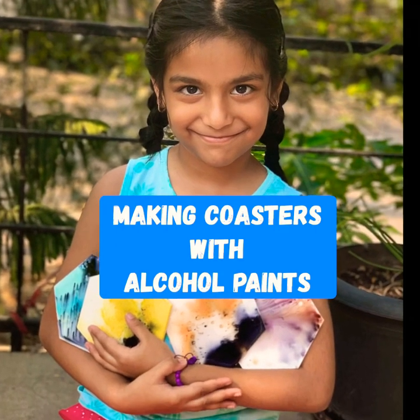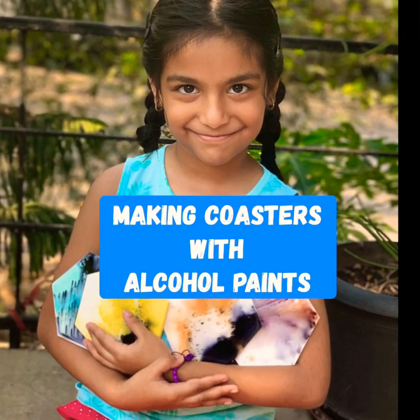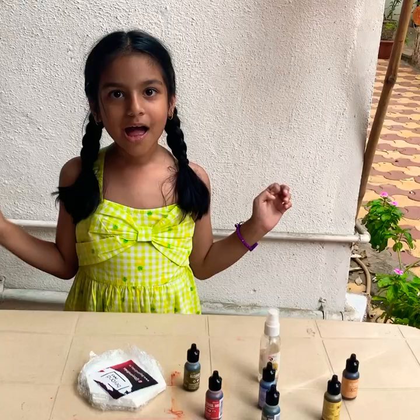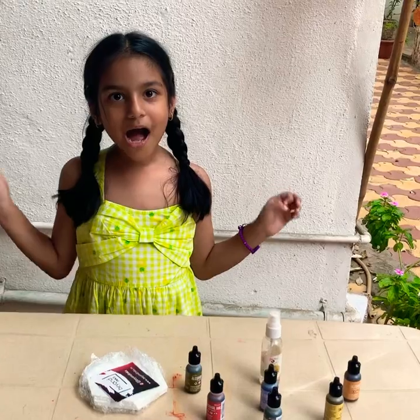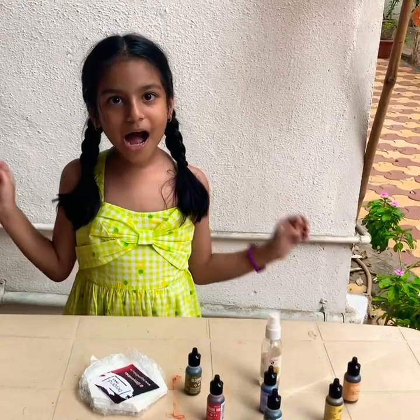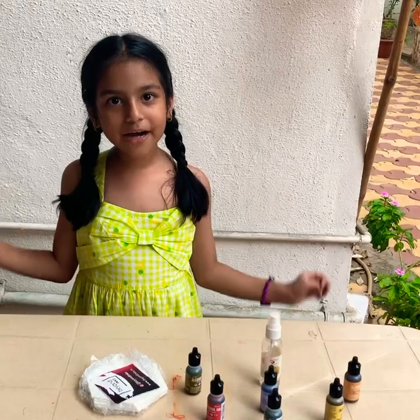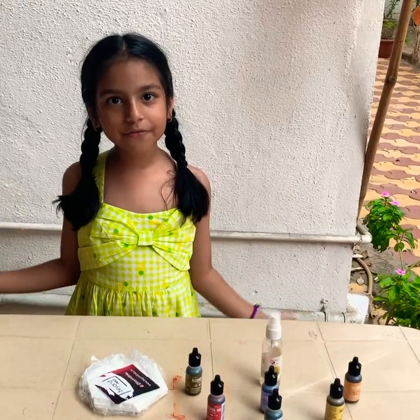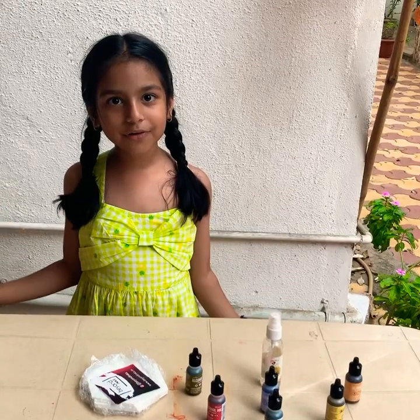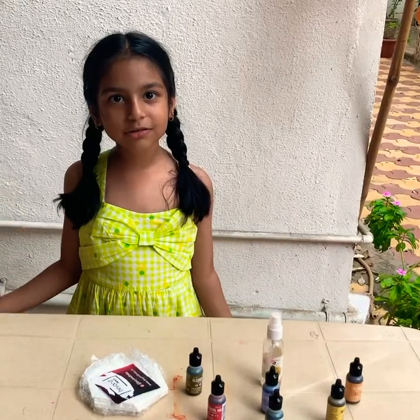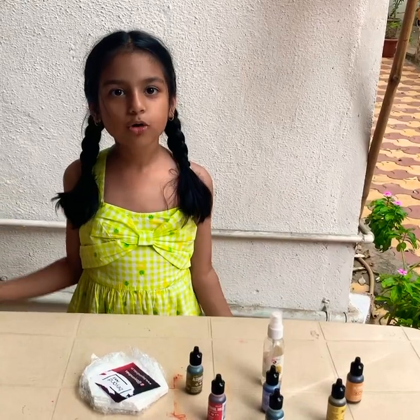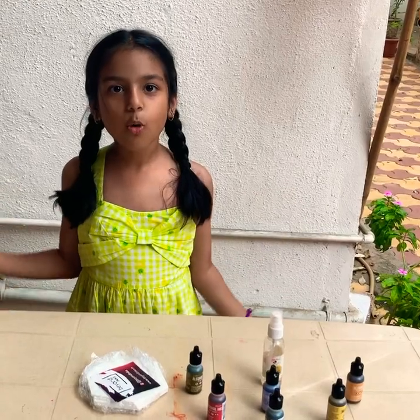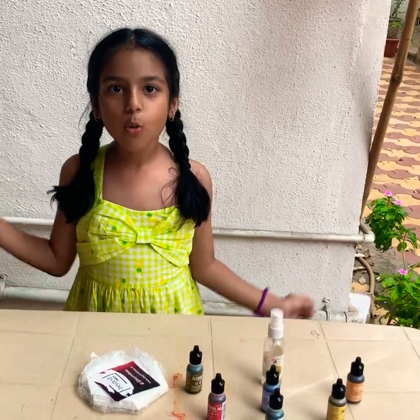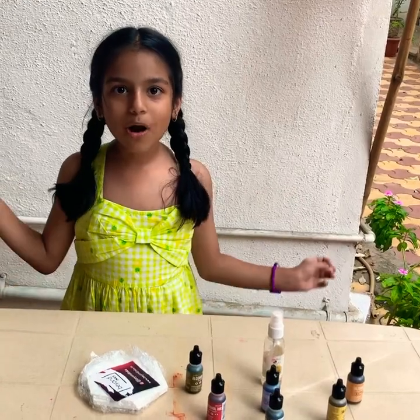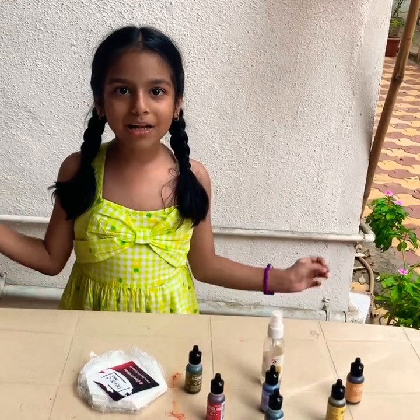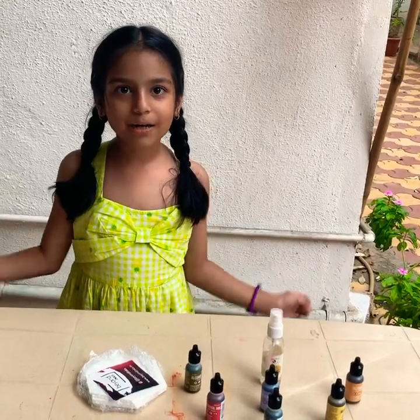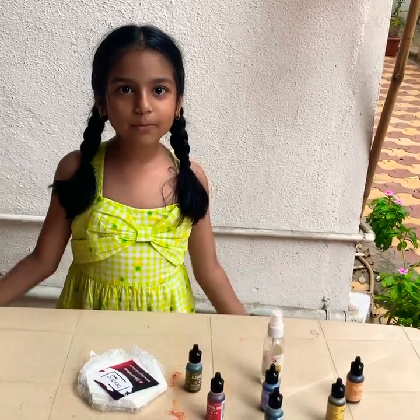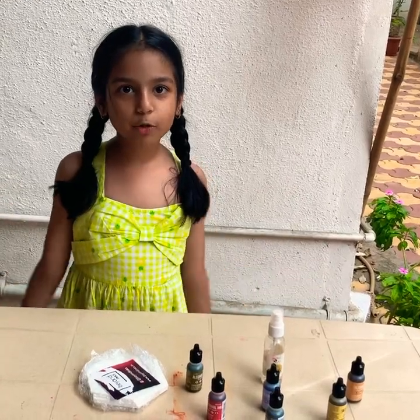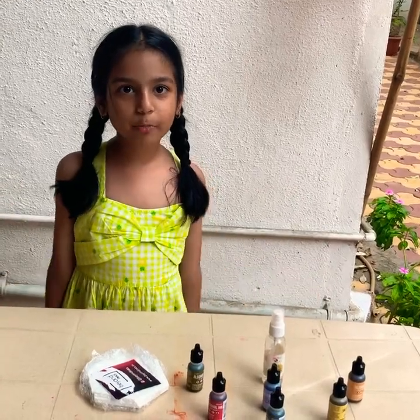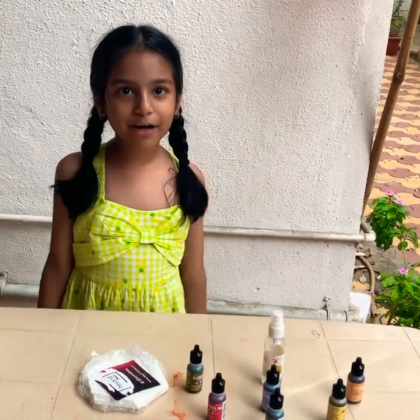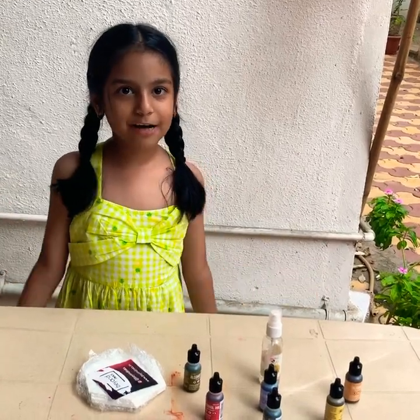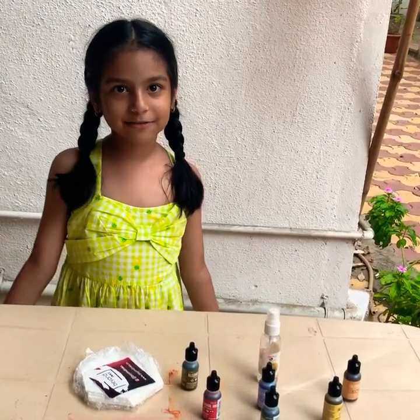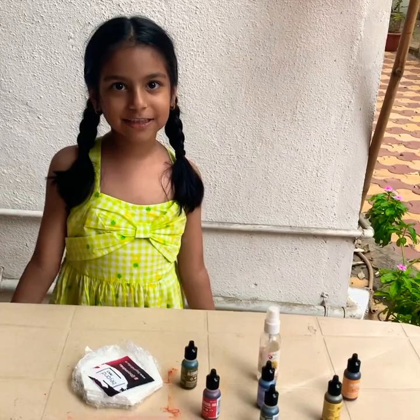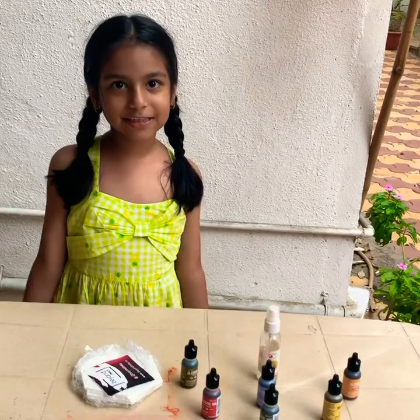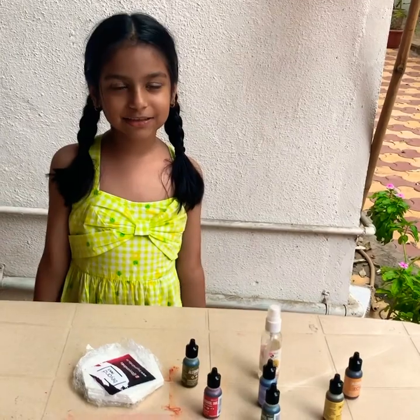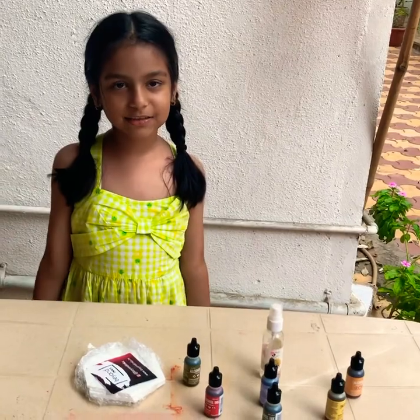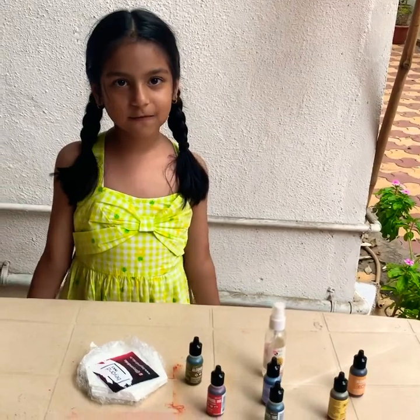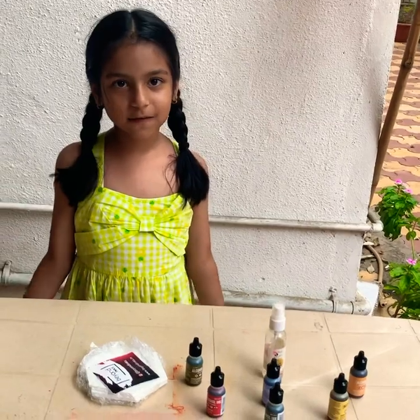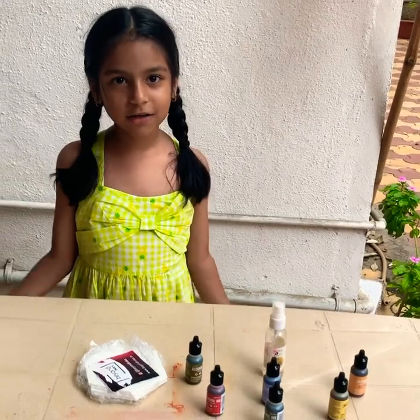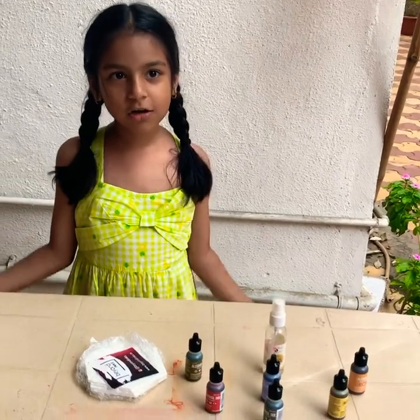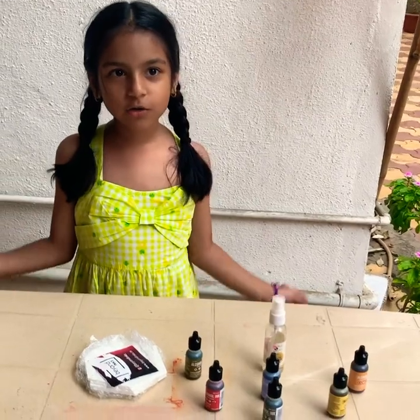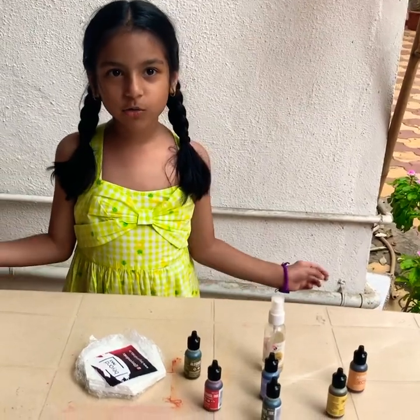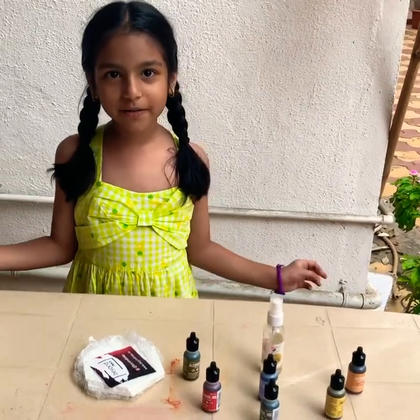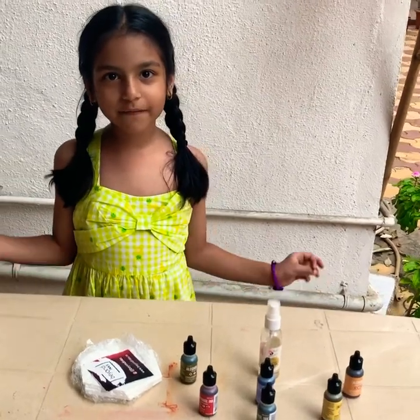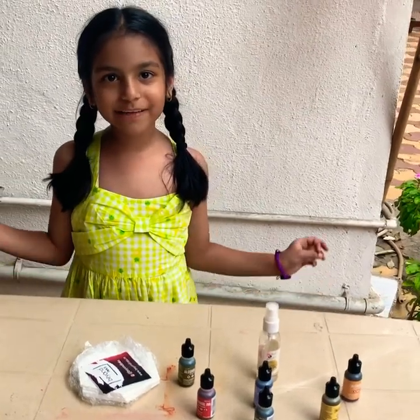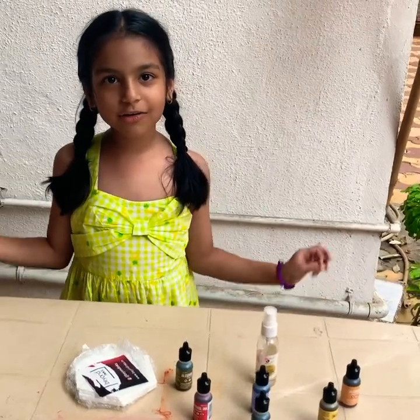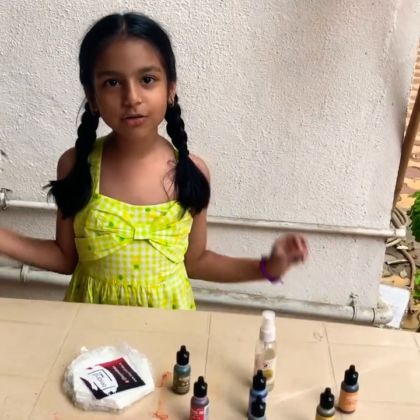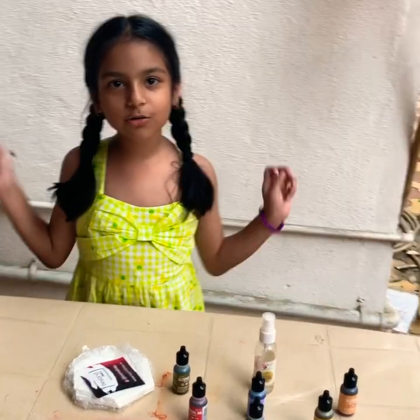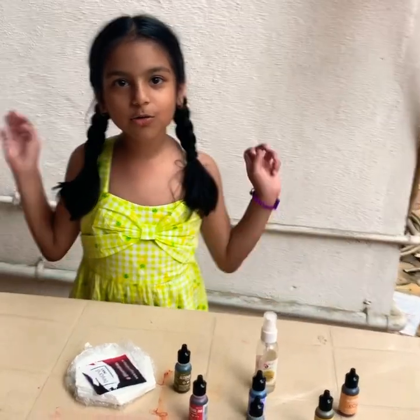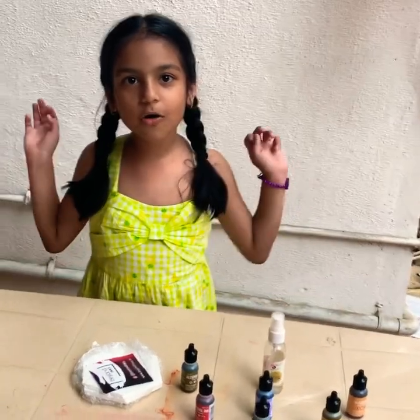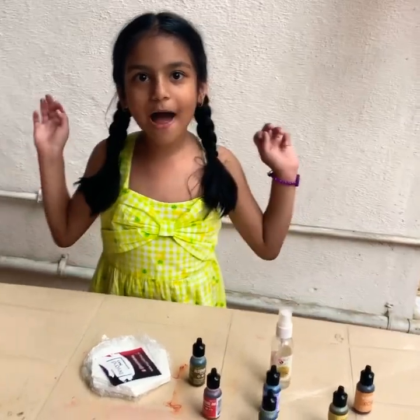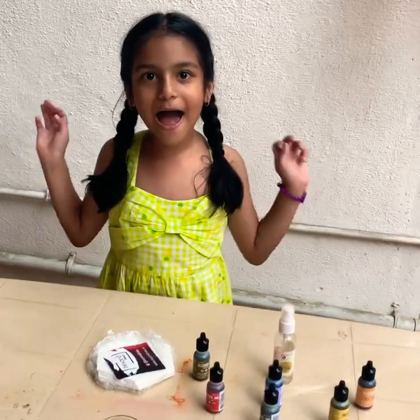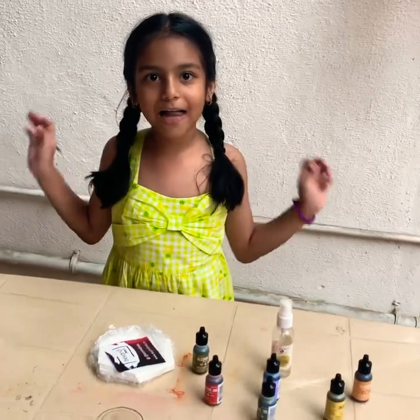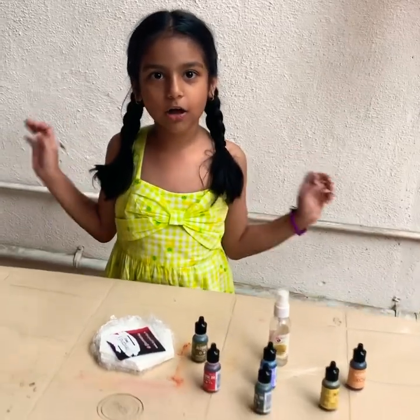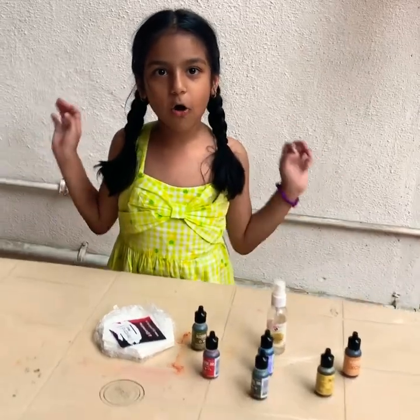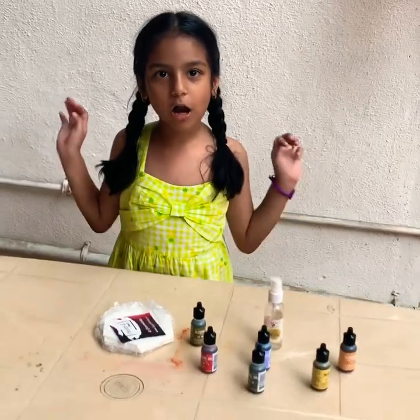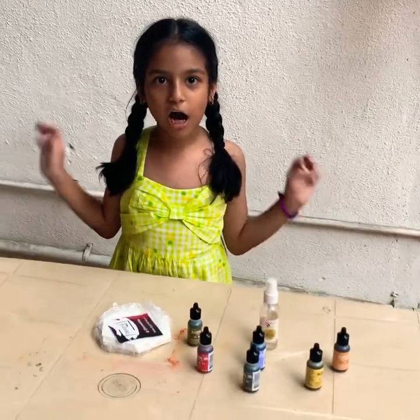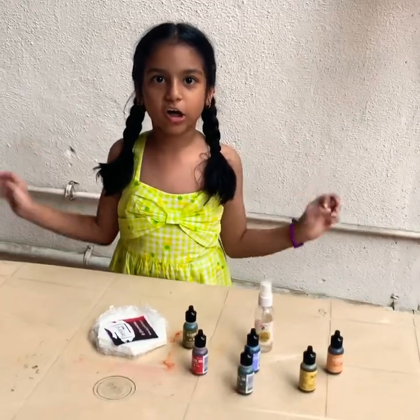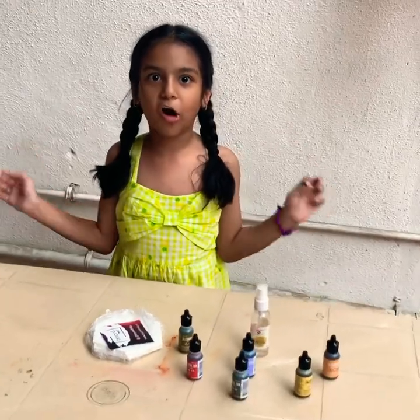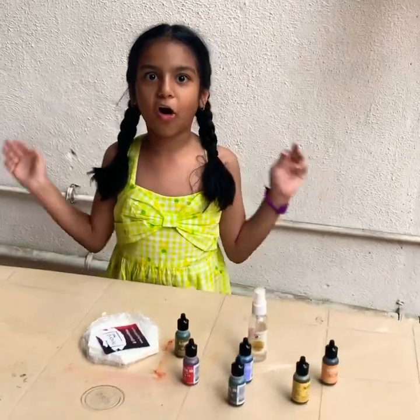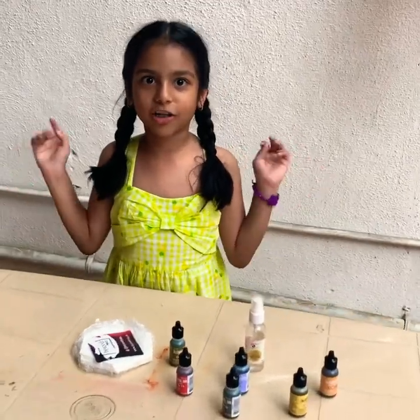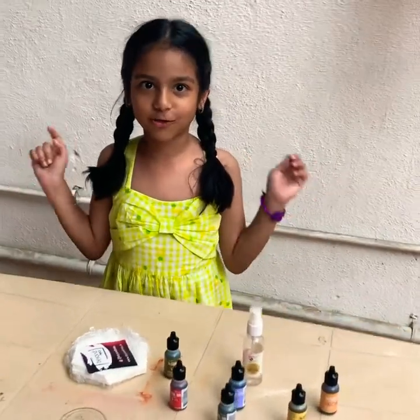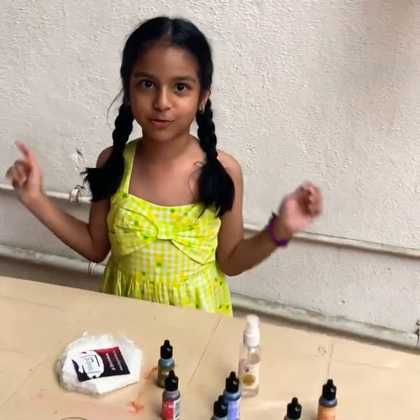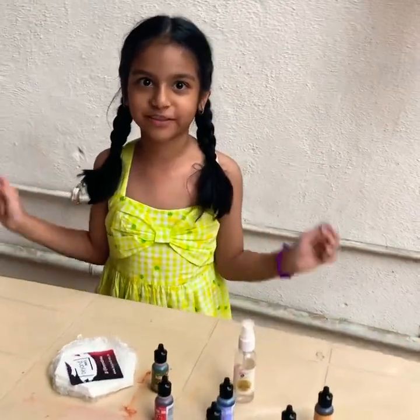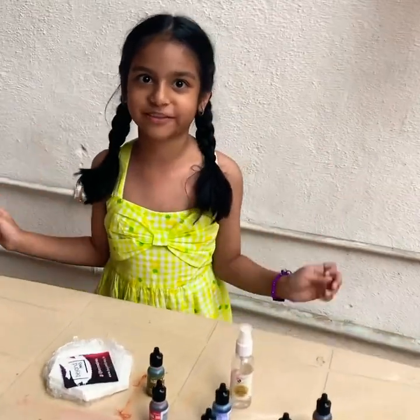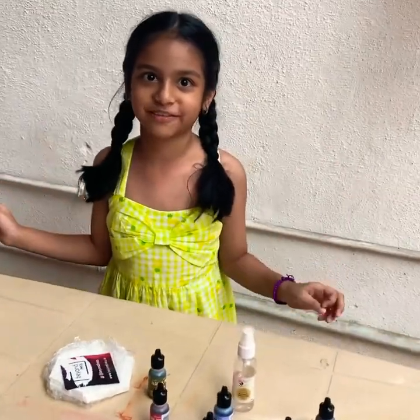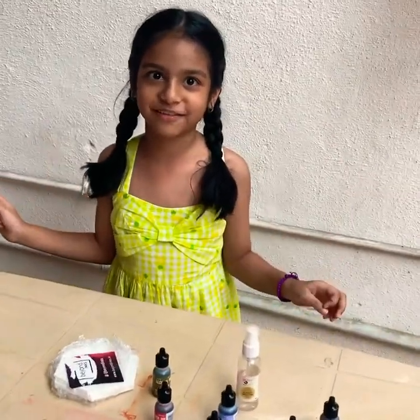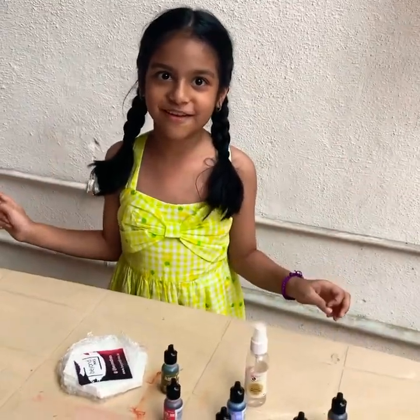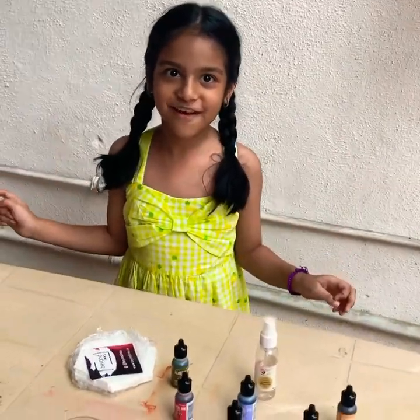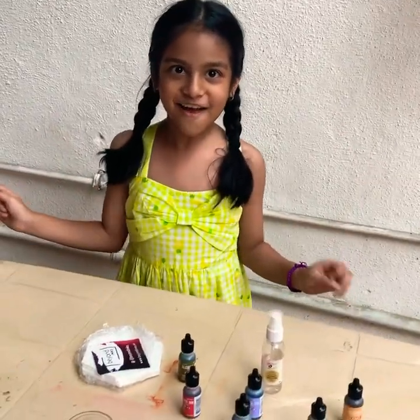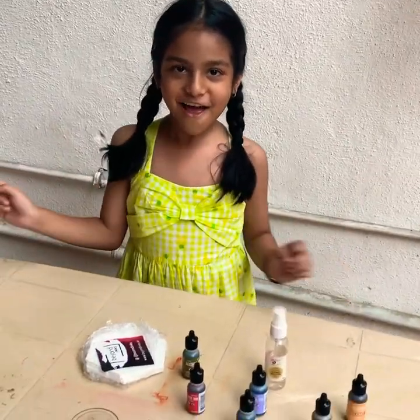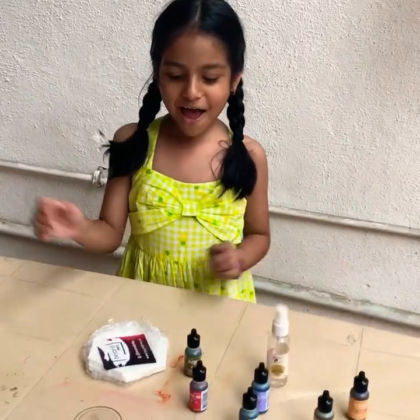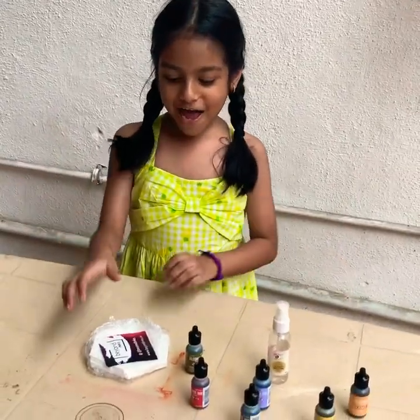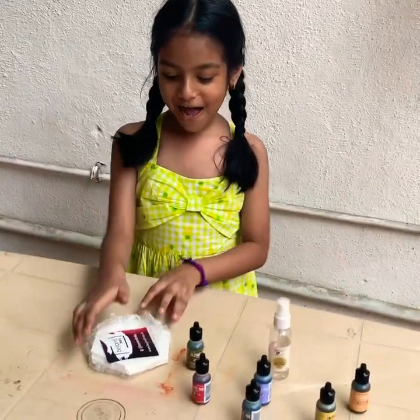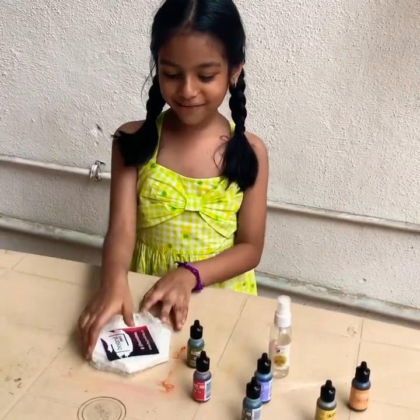Hi friends, welcome to Paravizatastic World. Today we are going to do alcohol art on coasters. On coasters — cool!